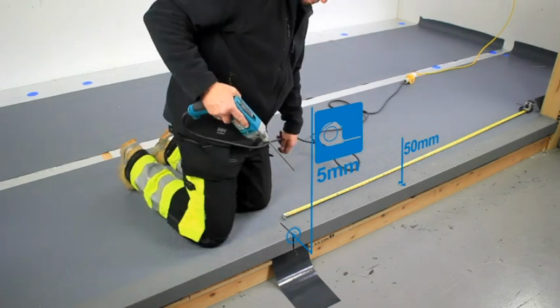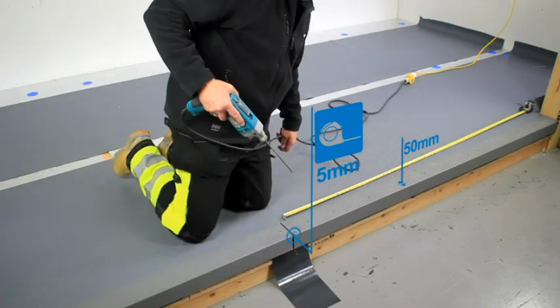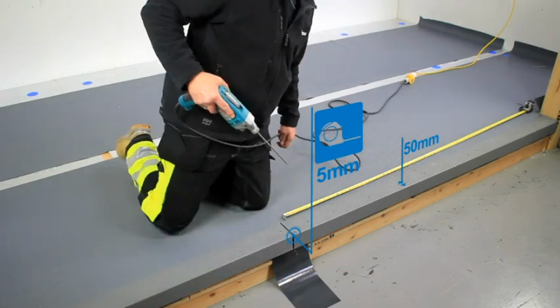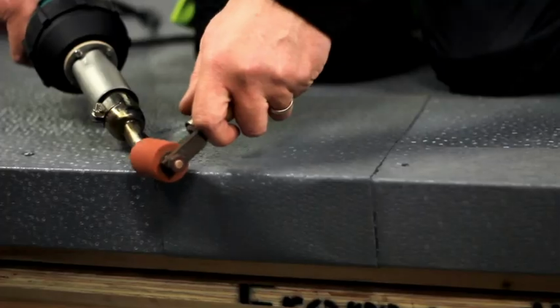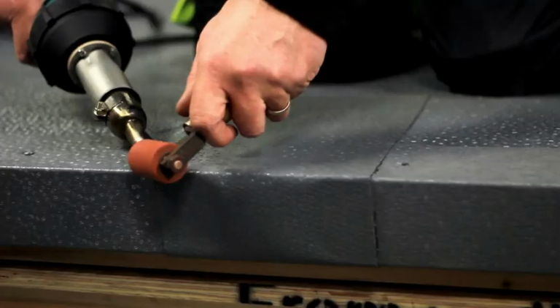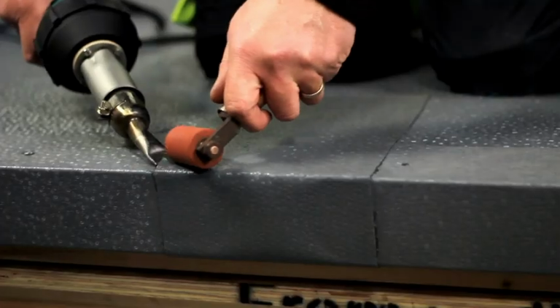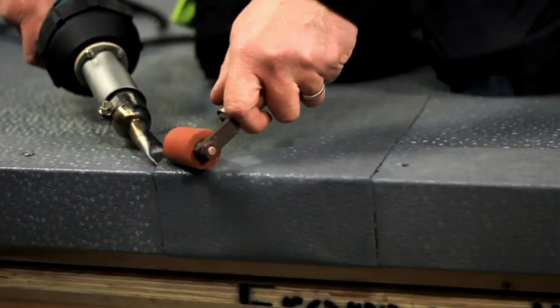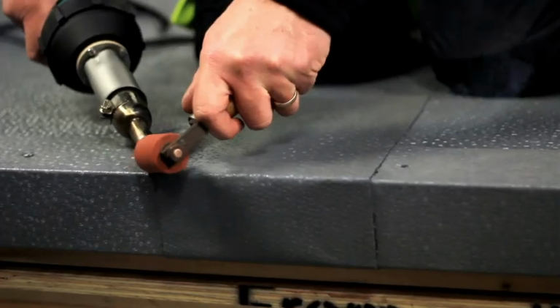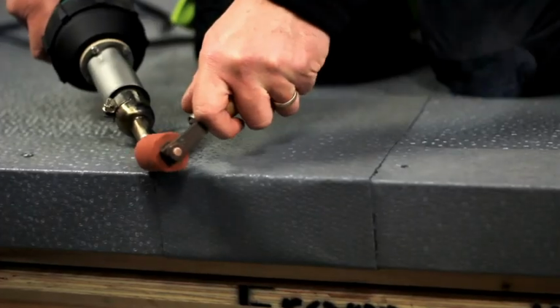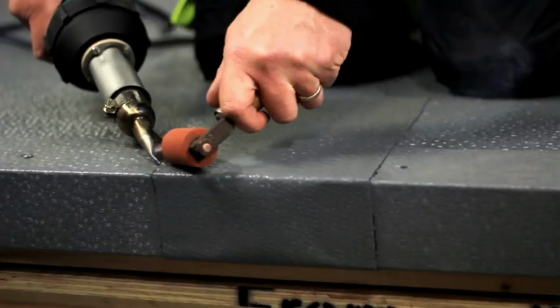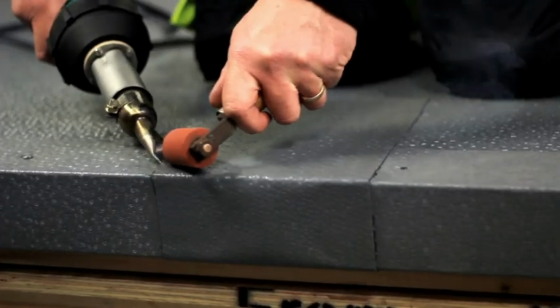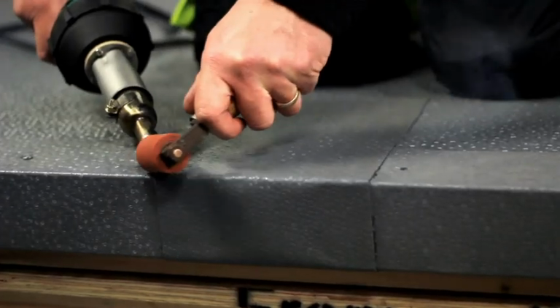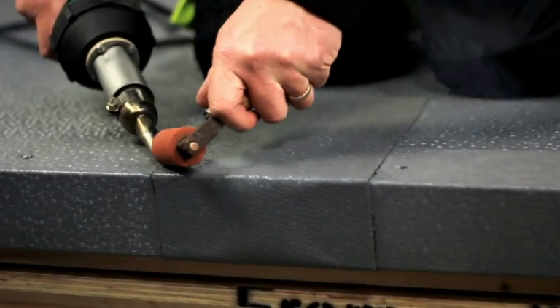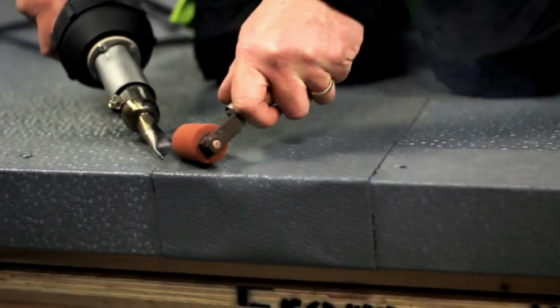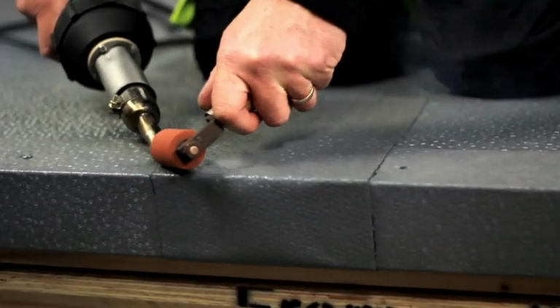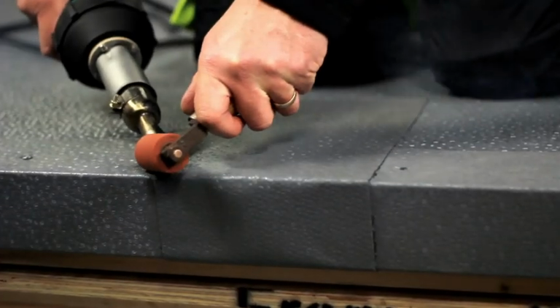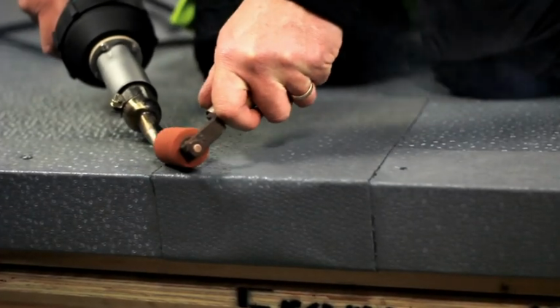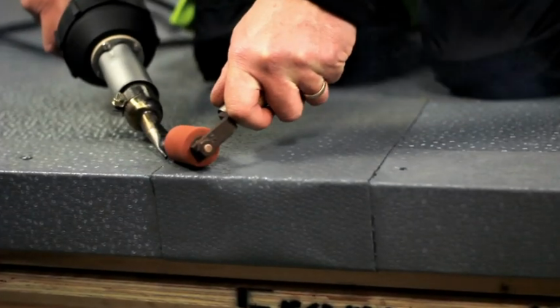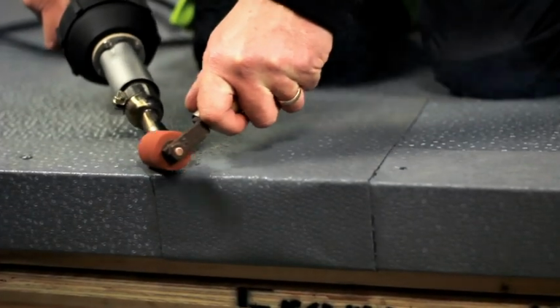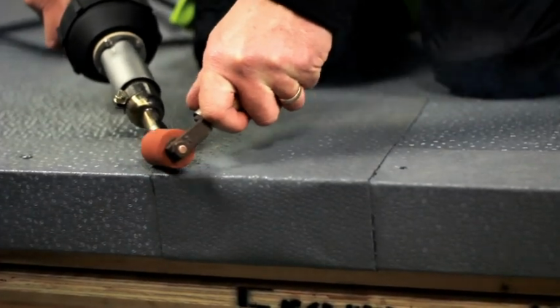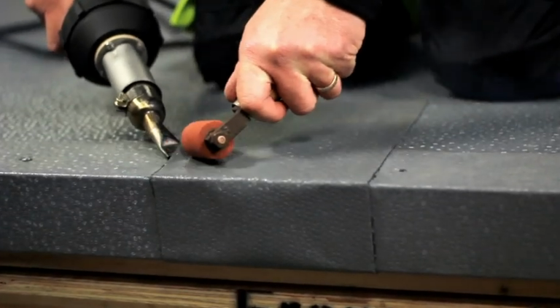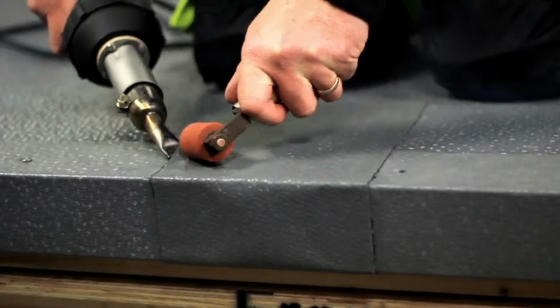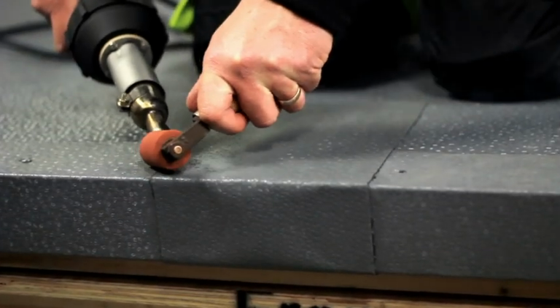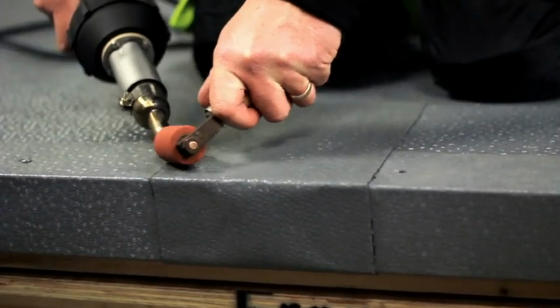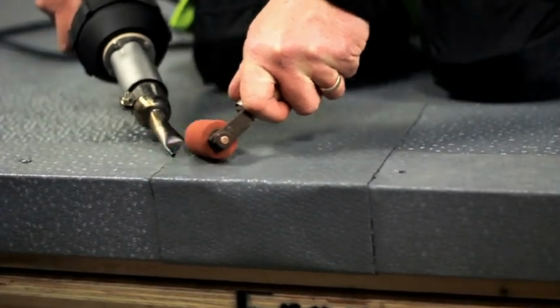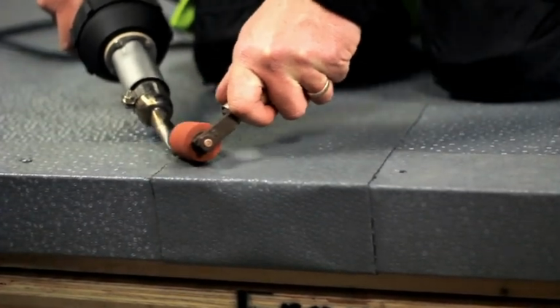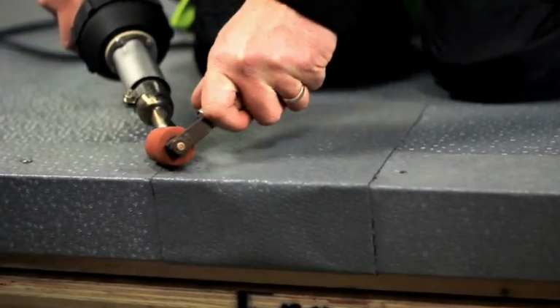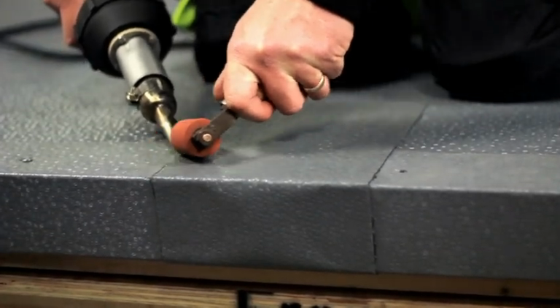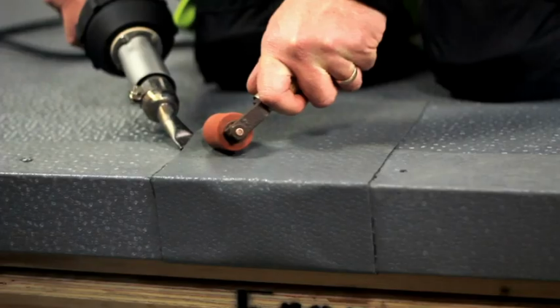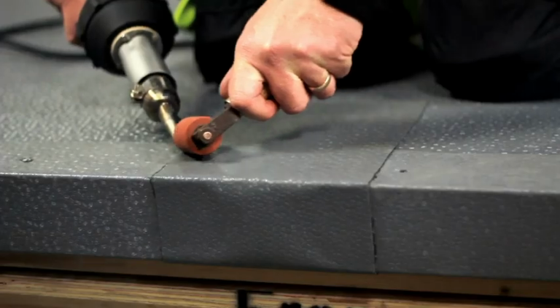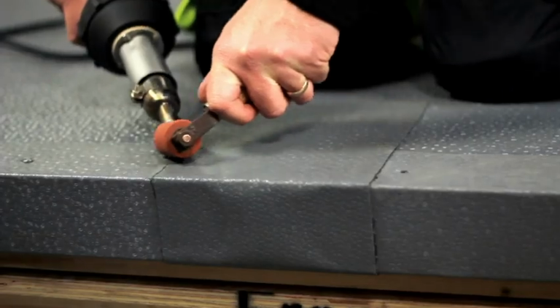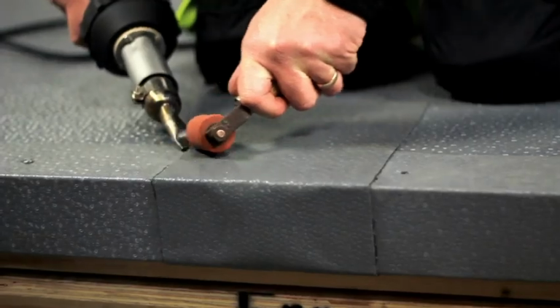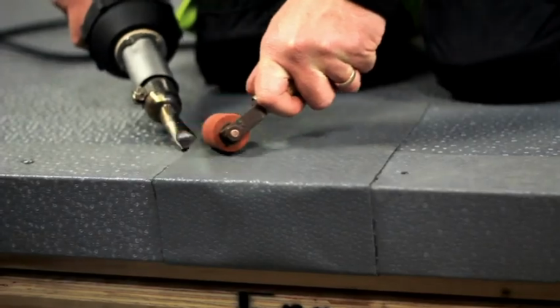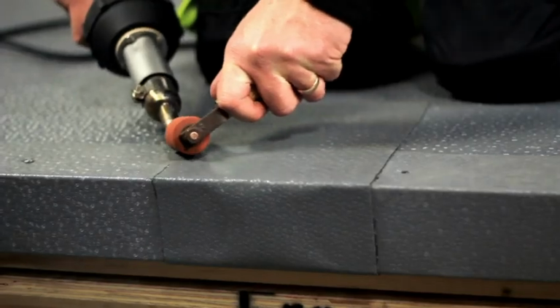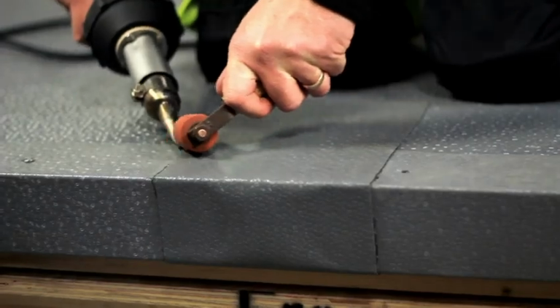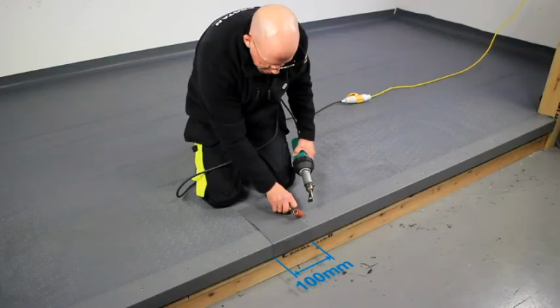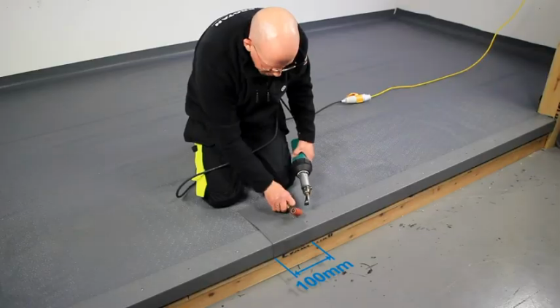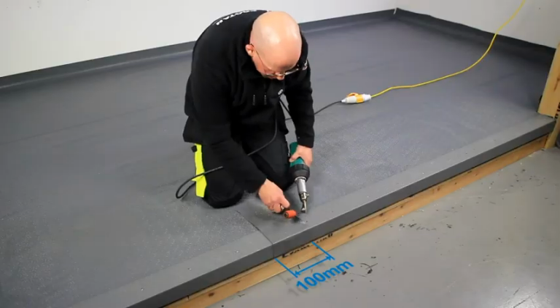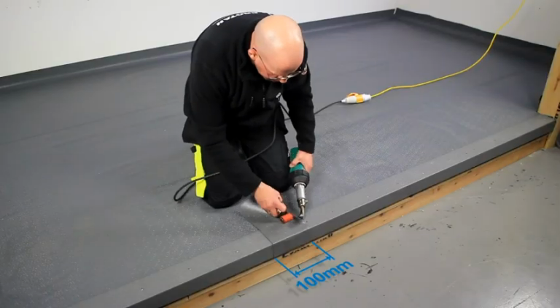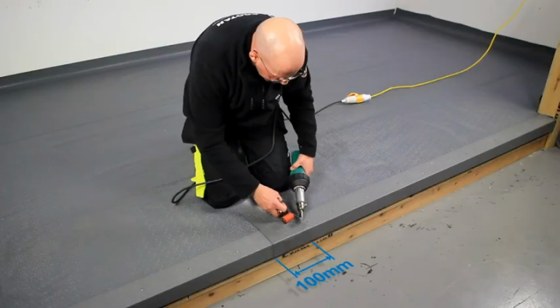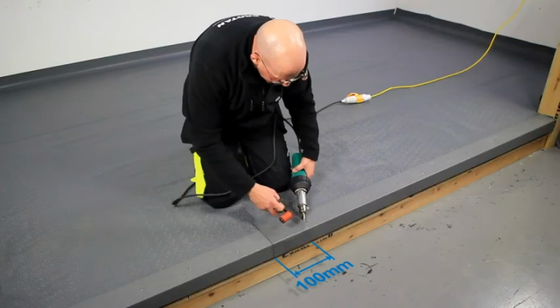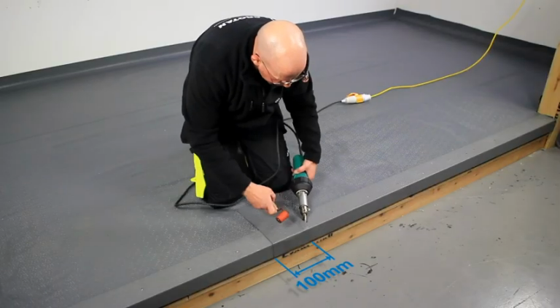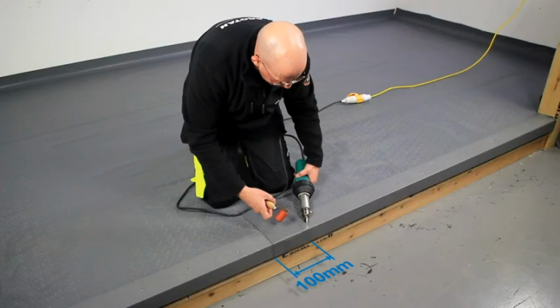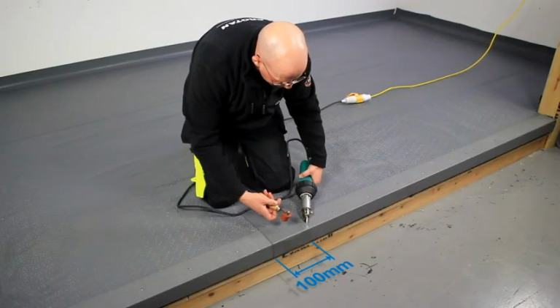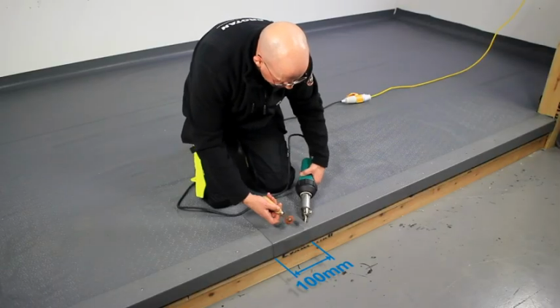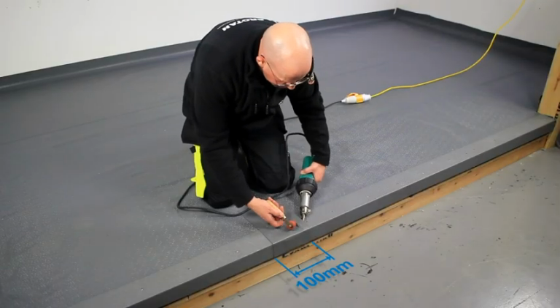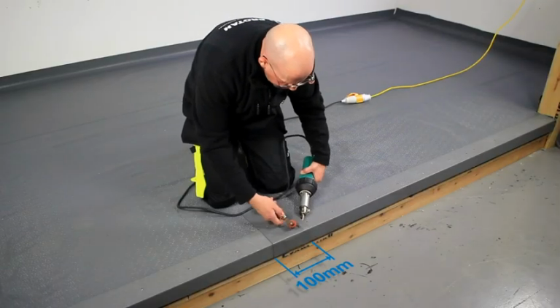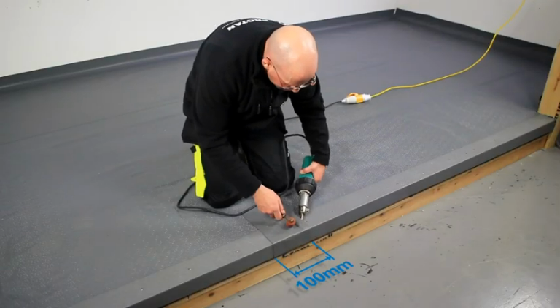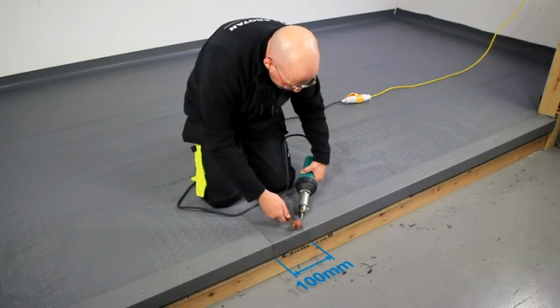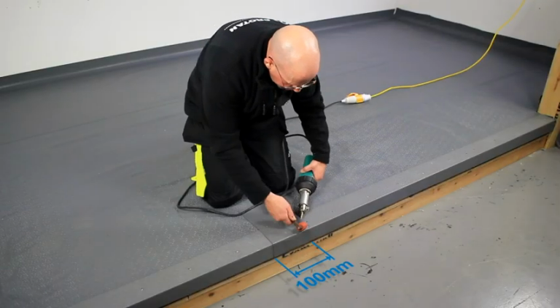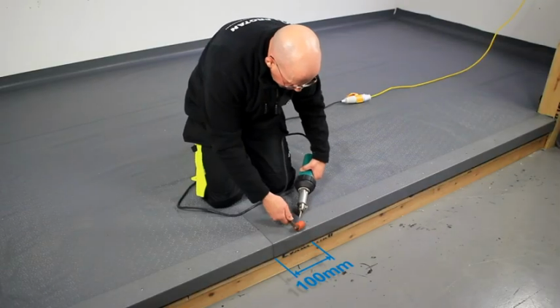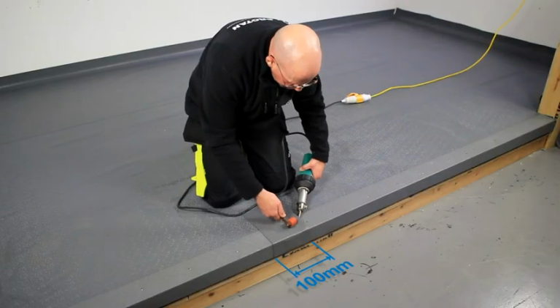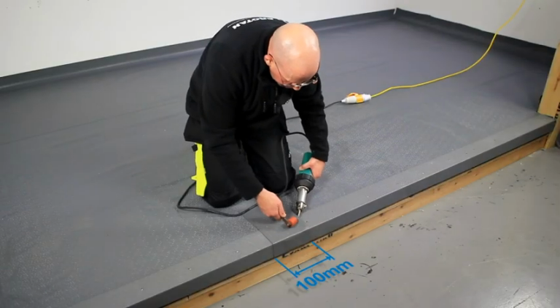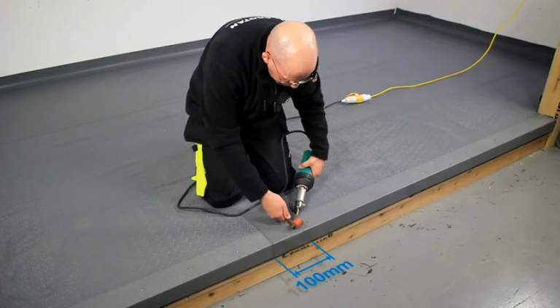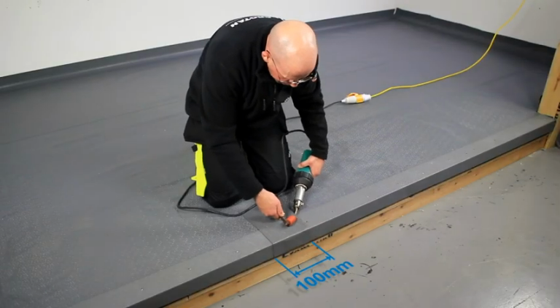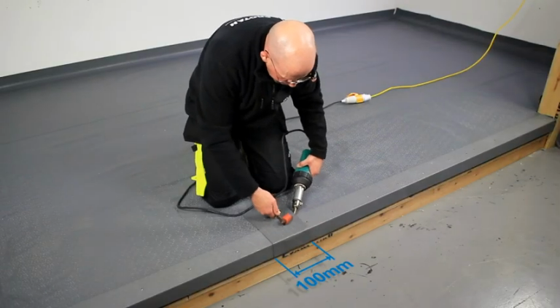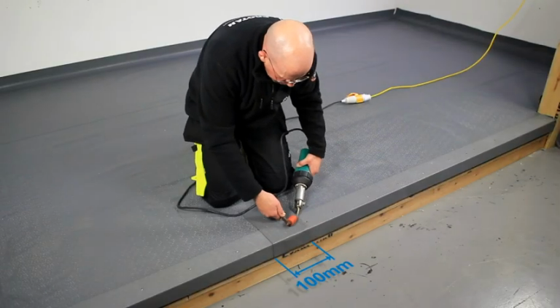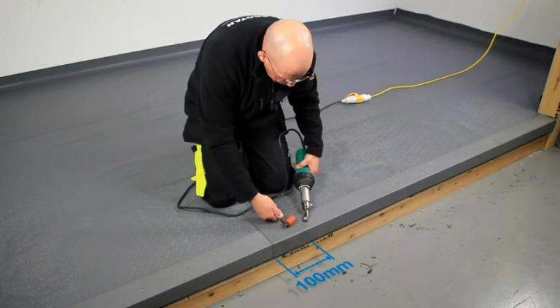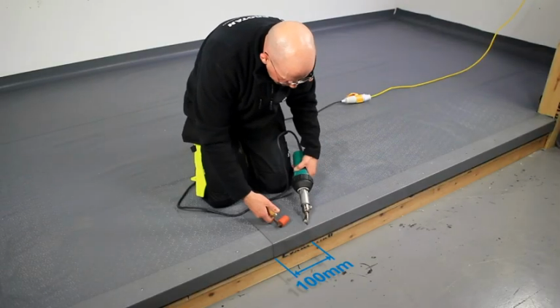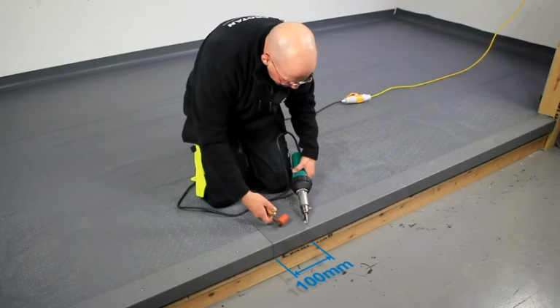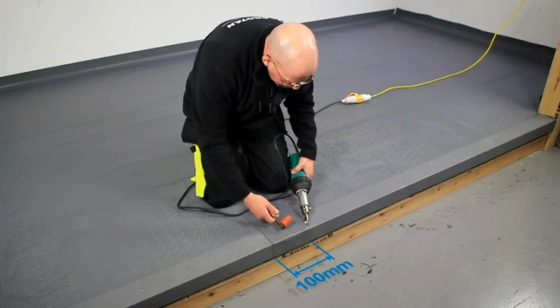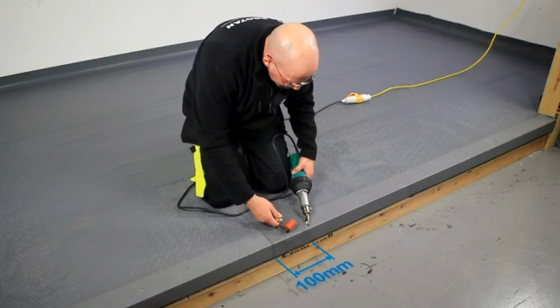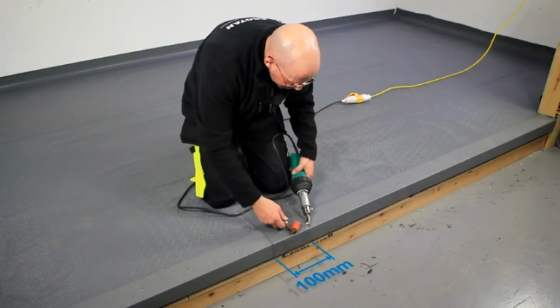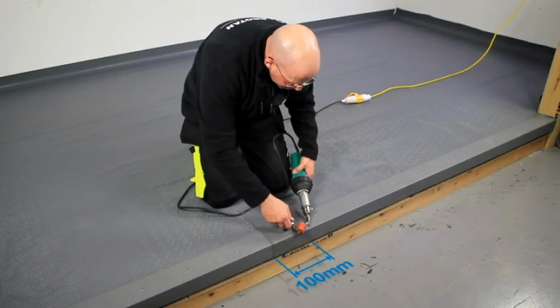To join the lengths of flashings together, weld a 100 millimetre strip of membrane between each length.